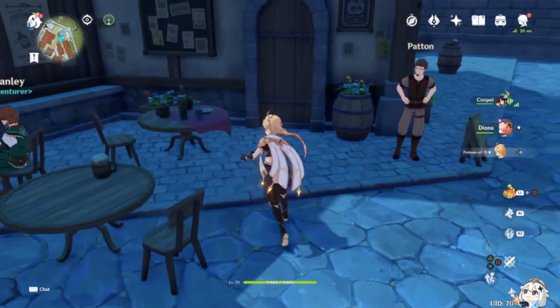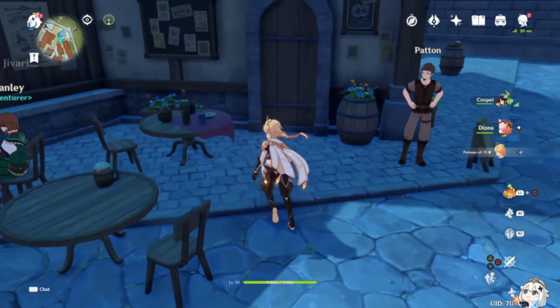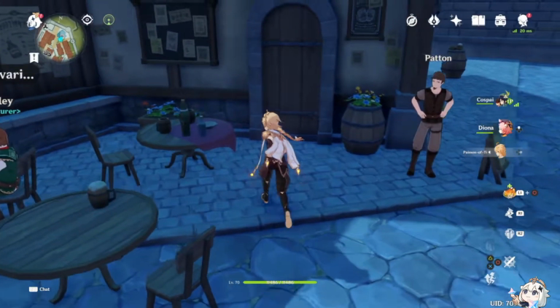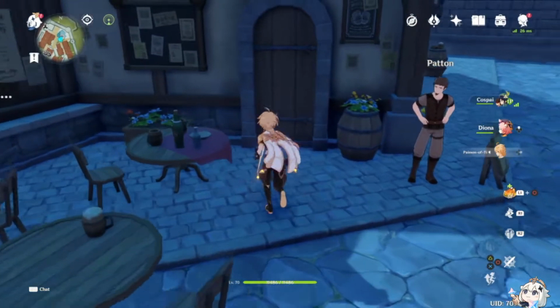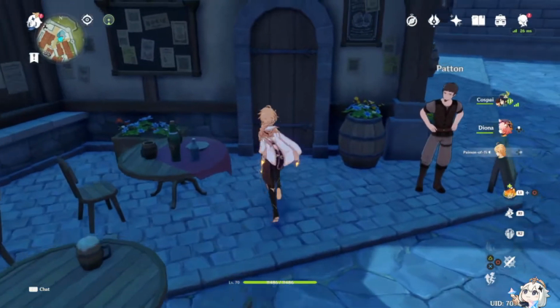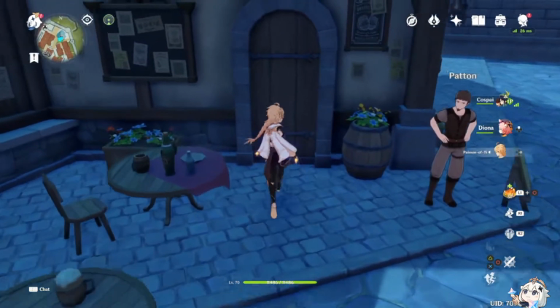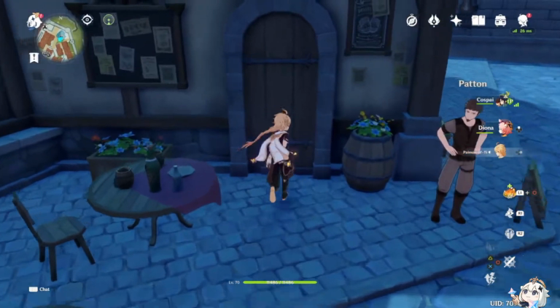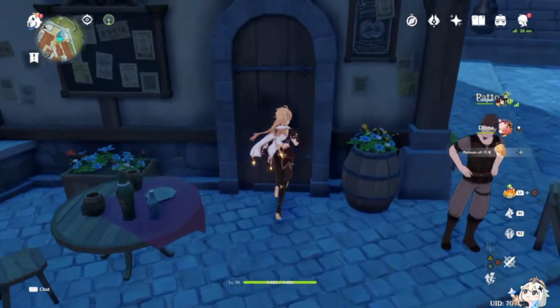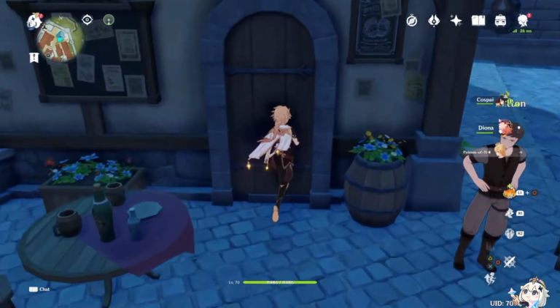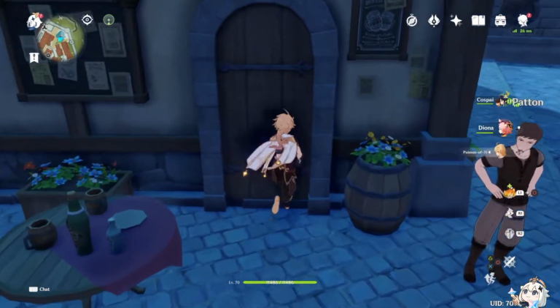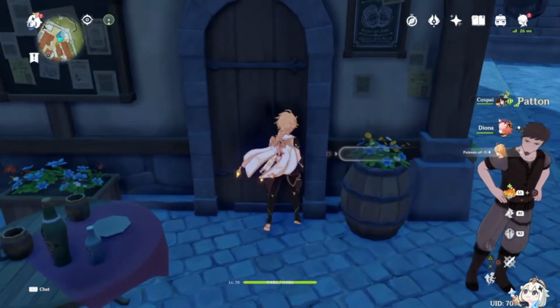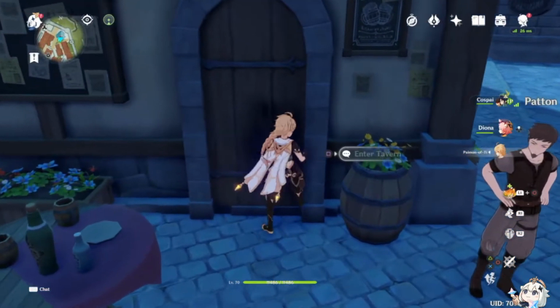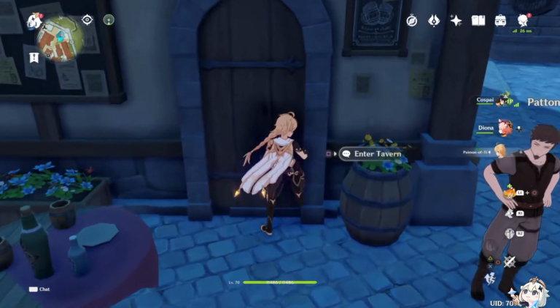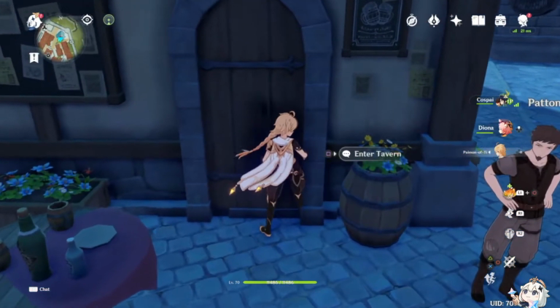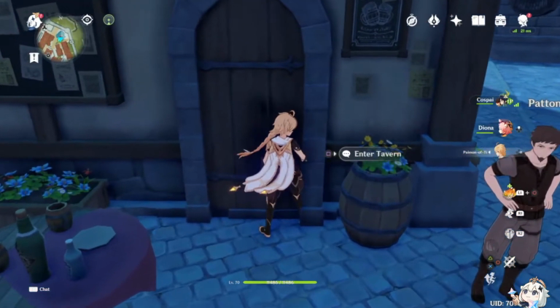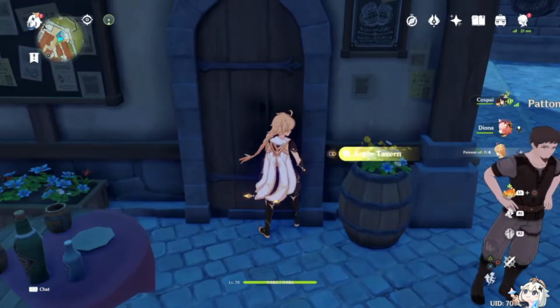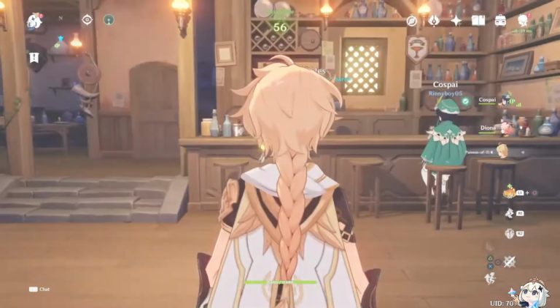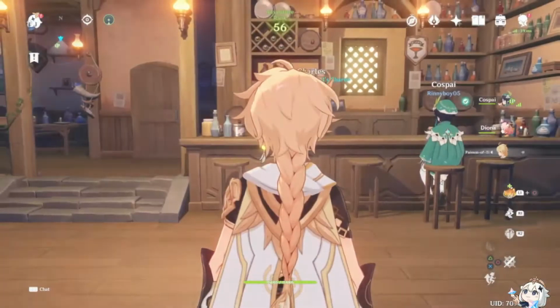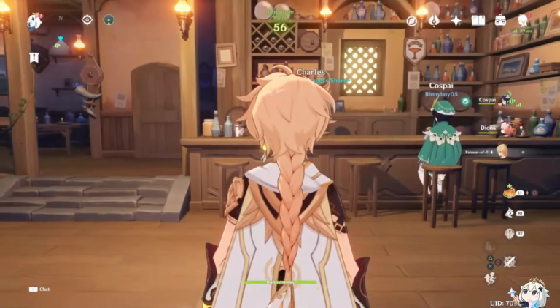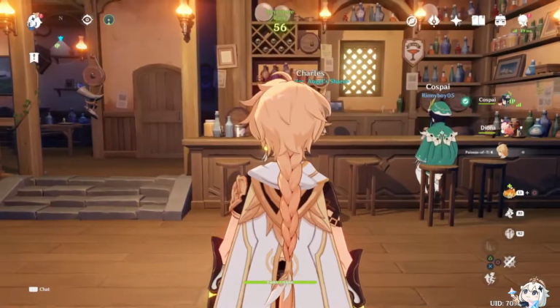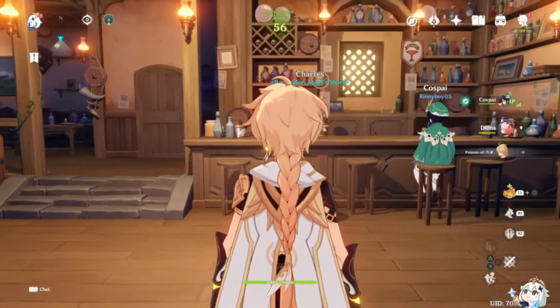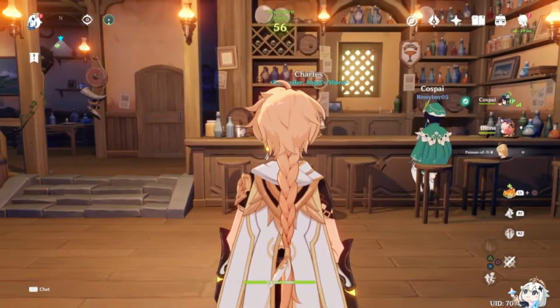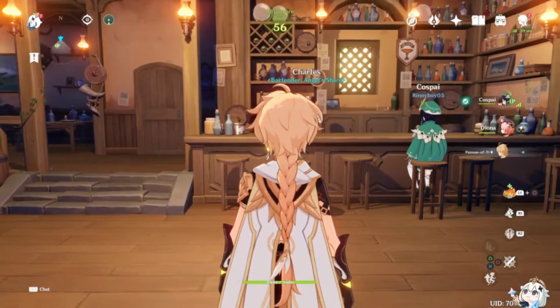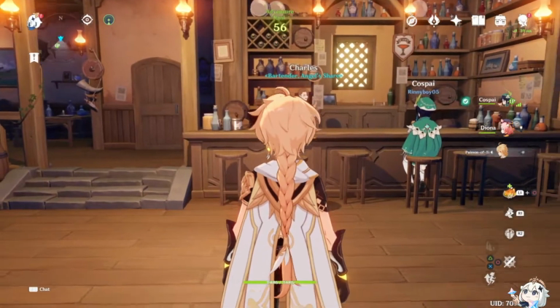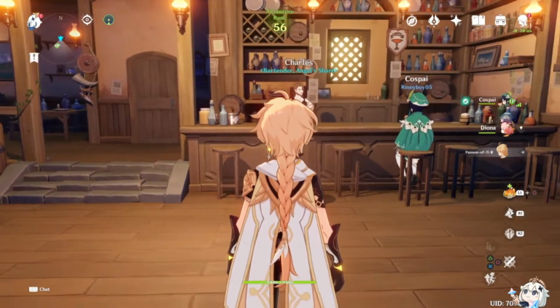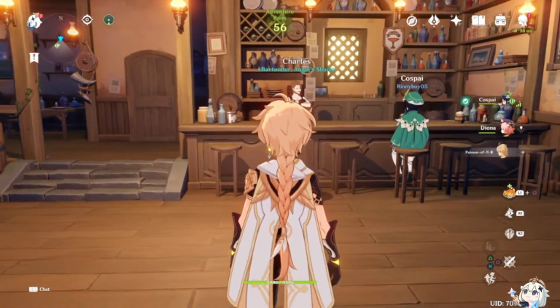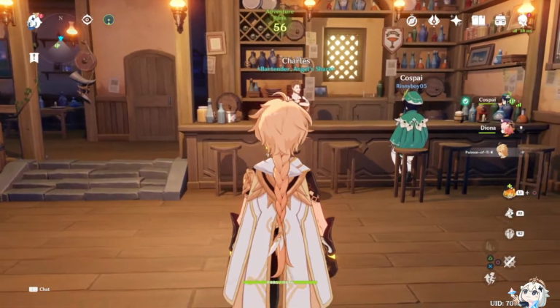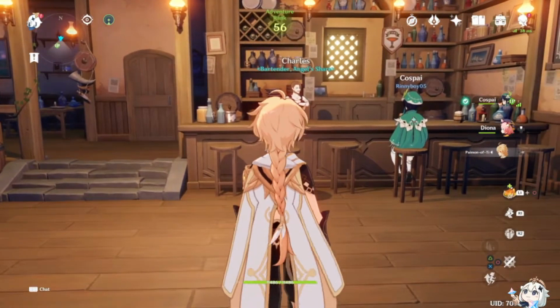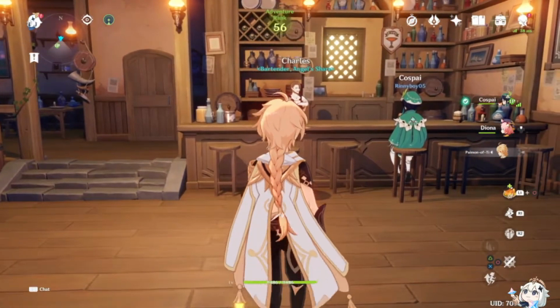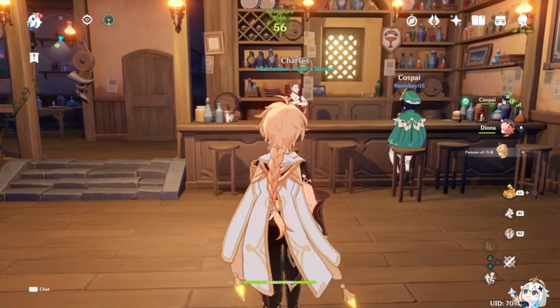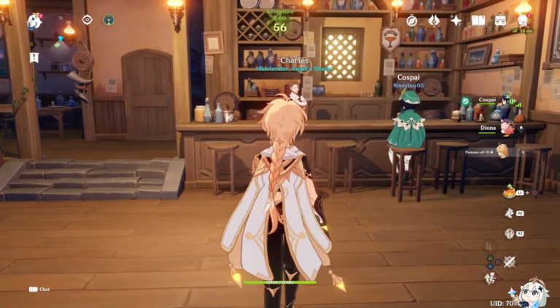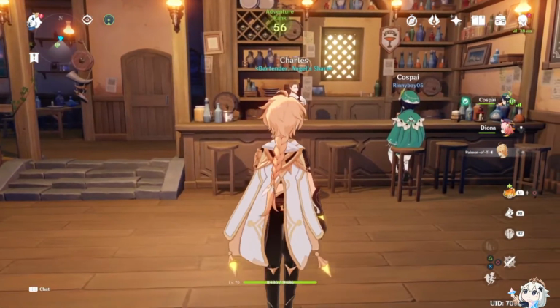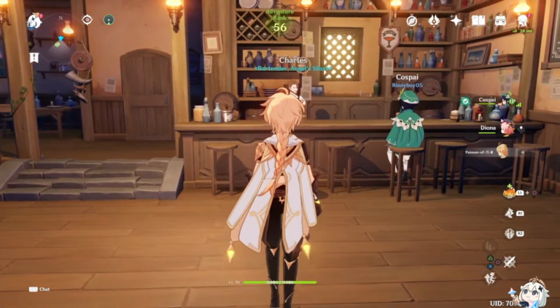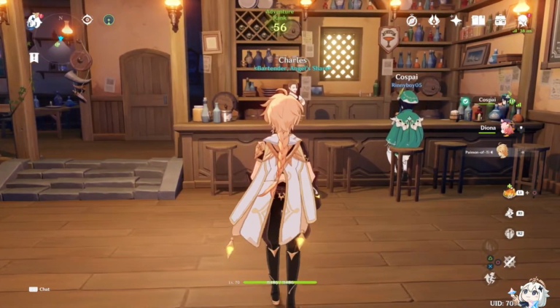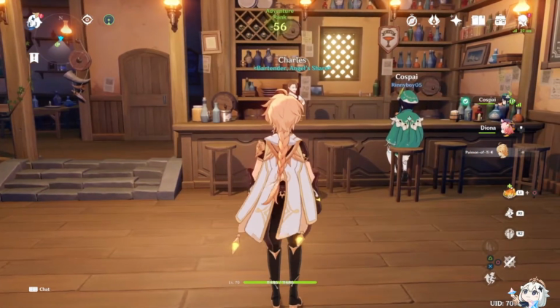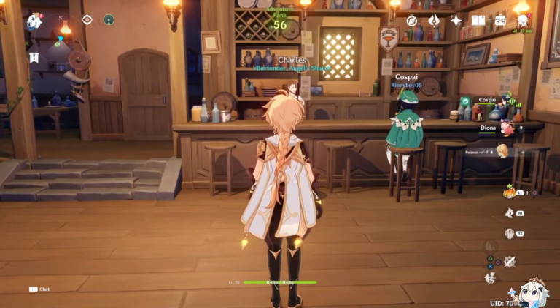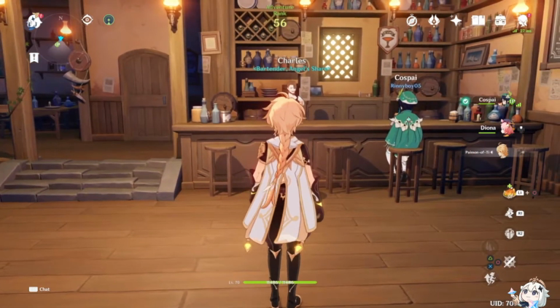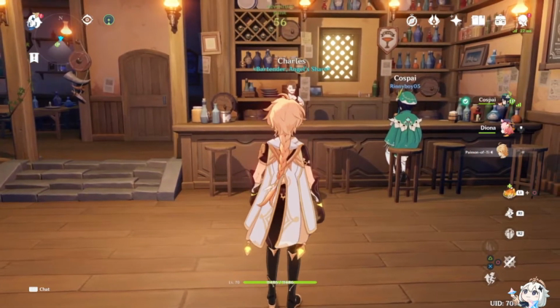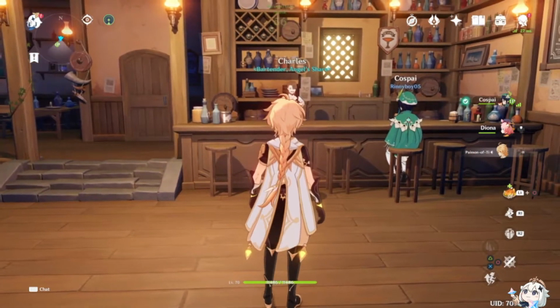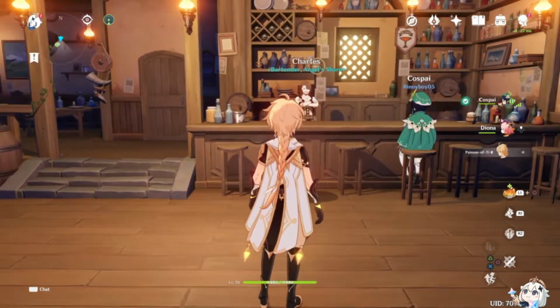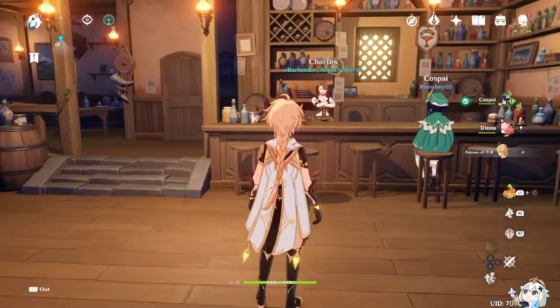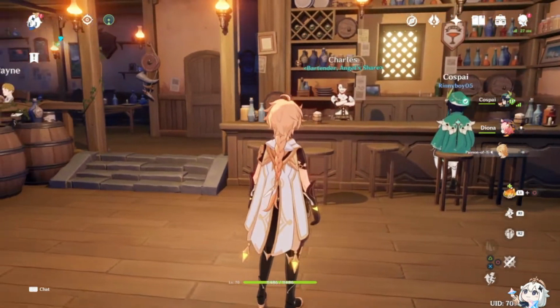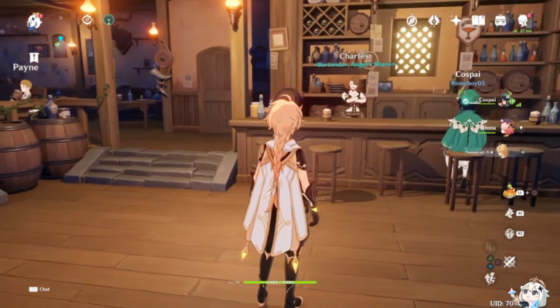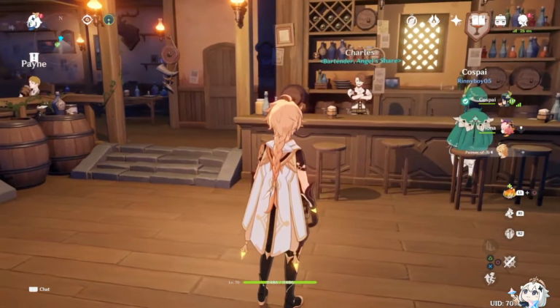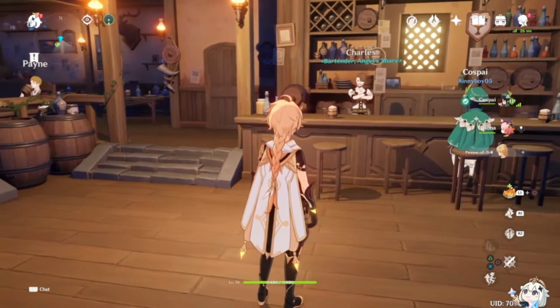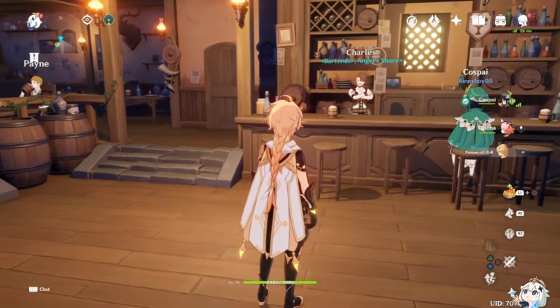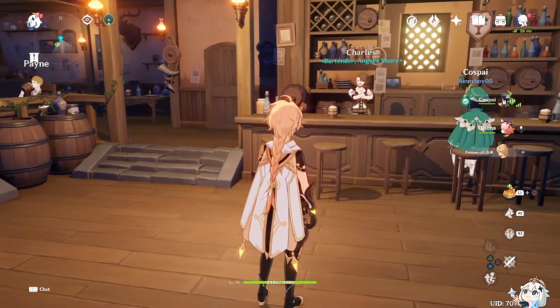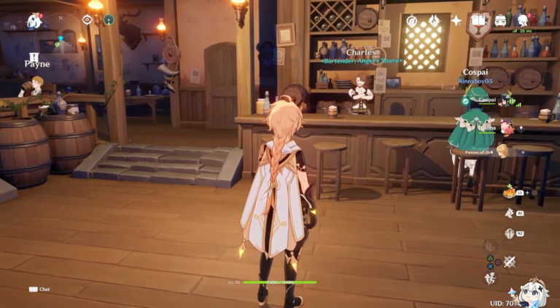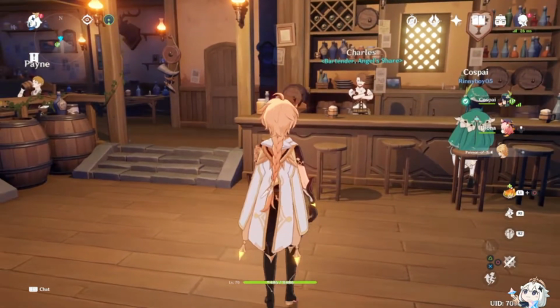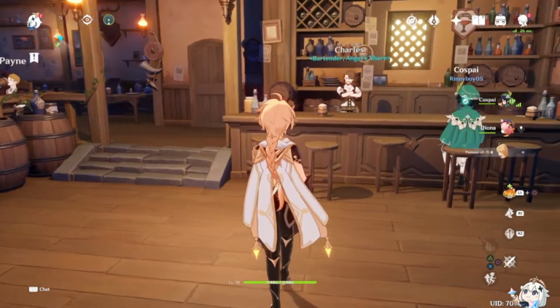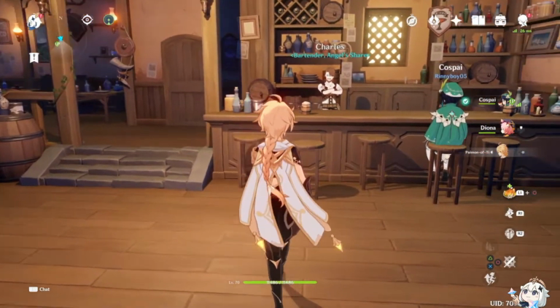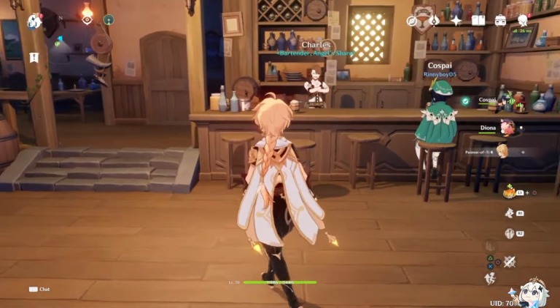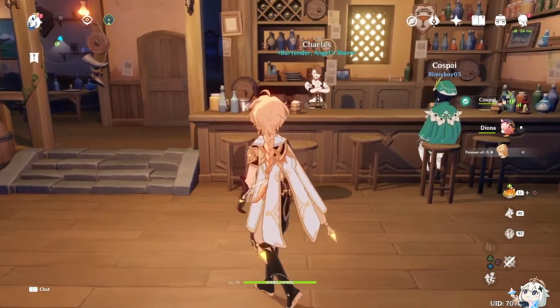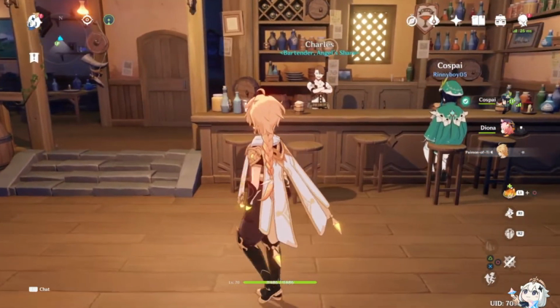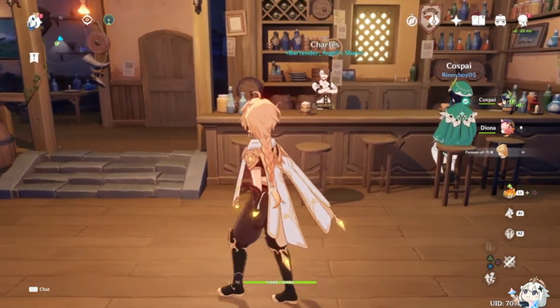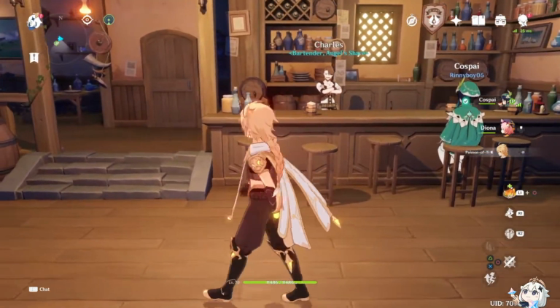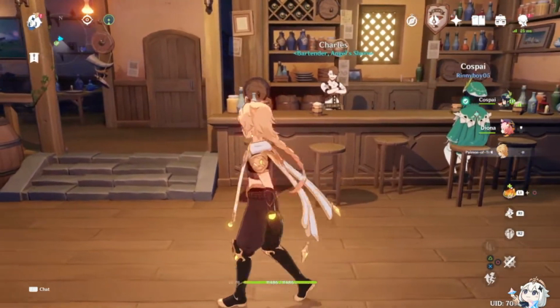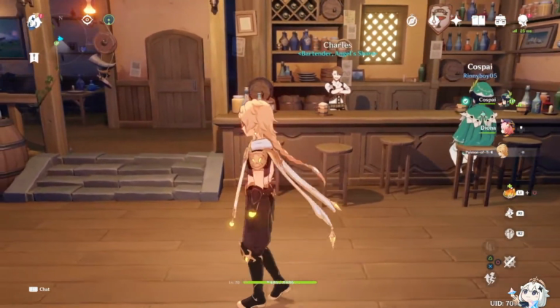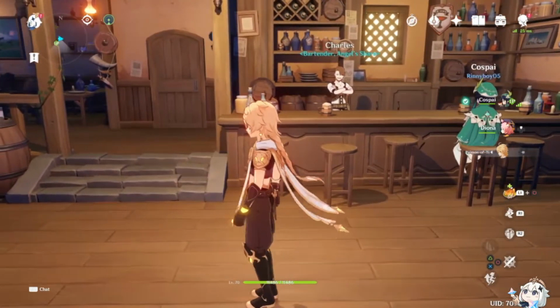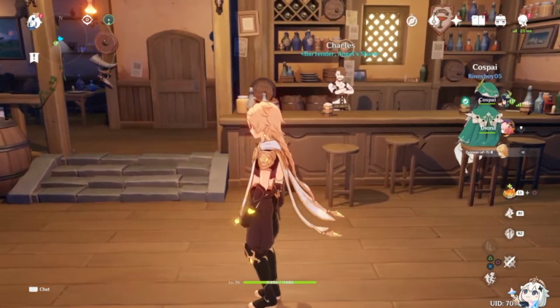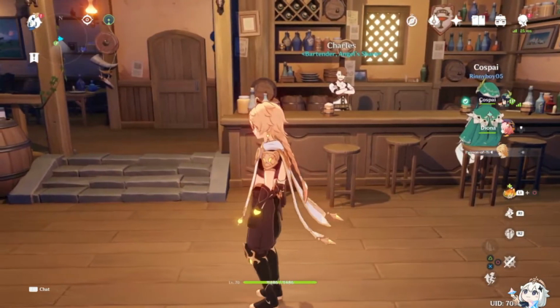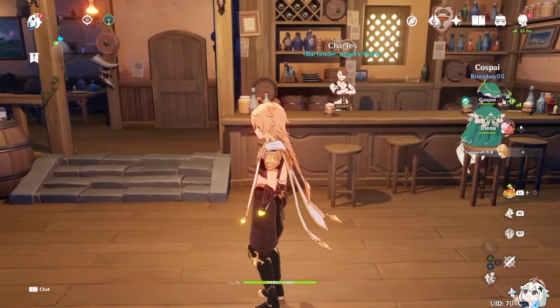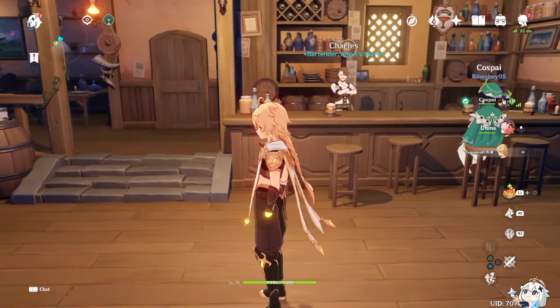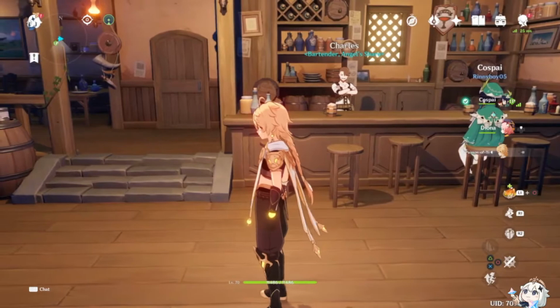To do this glitch we will first have to go inside and of course Venti is sitting there having a drink — where else would he be?